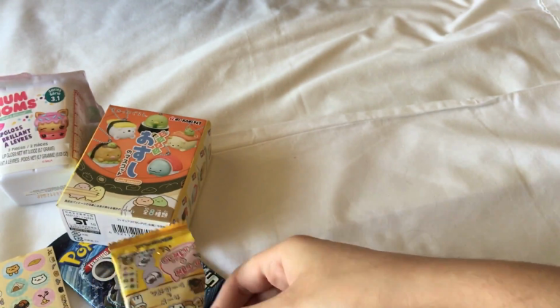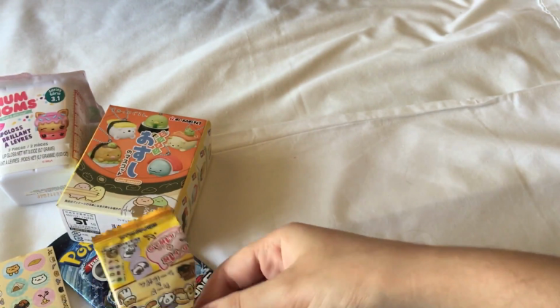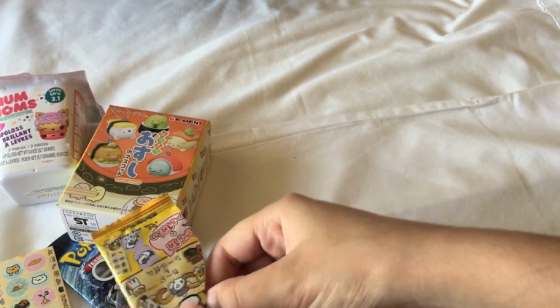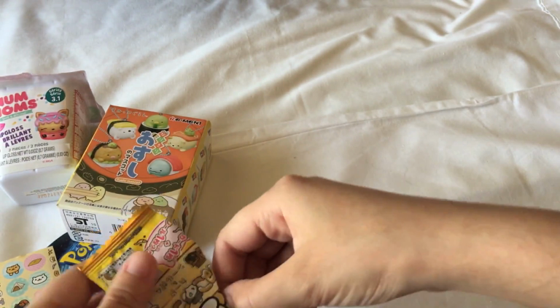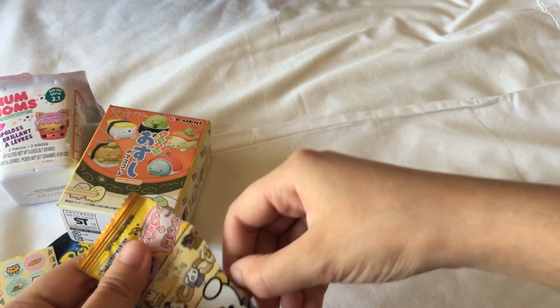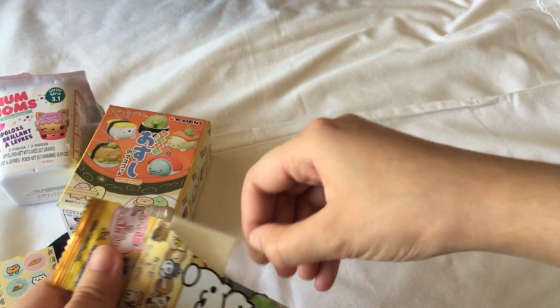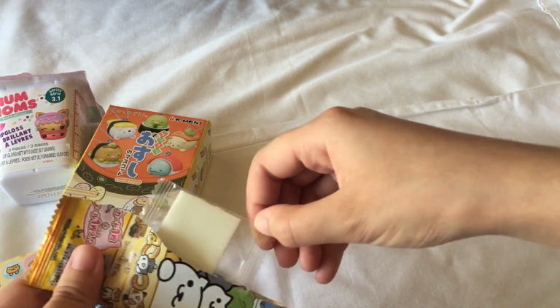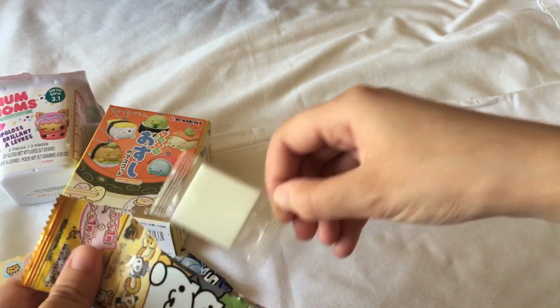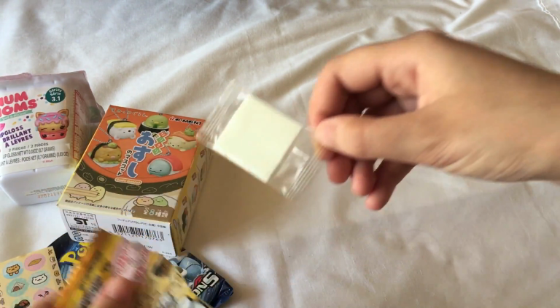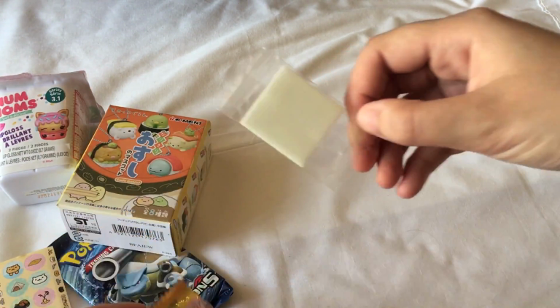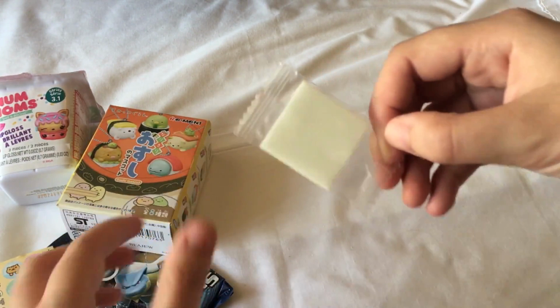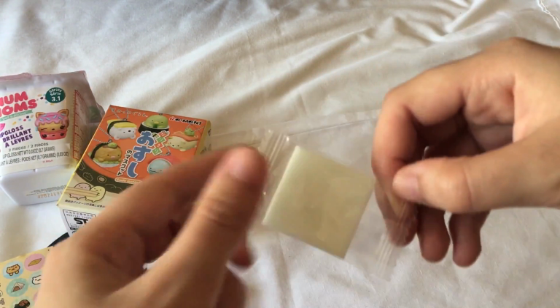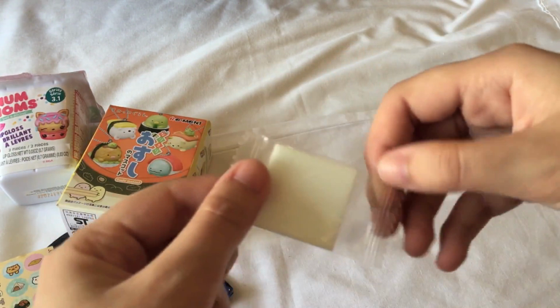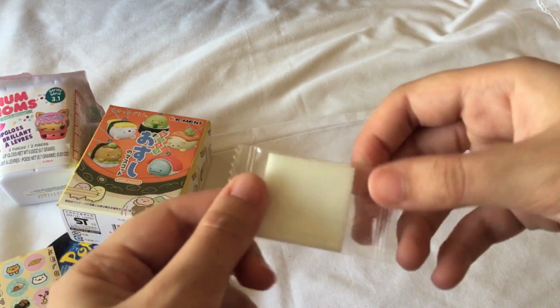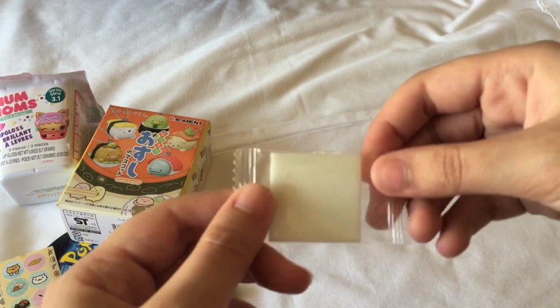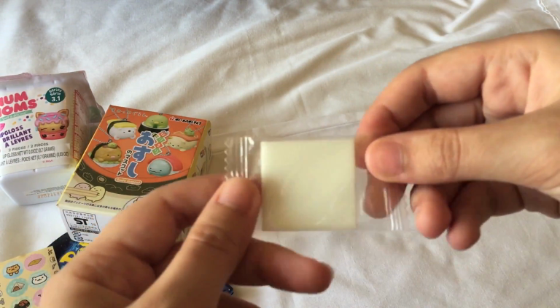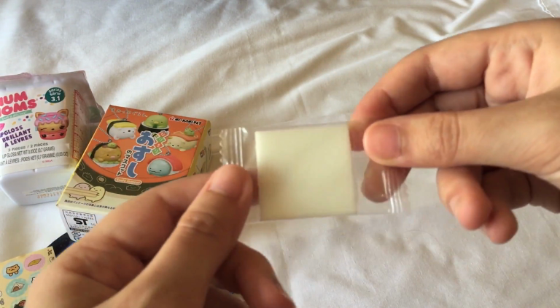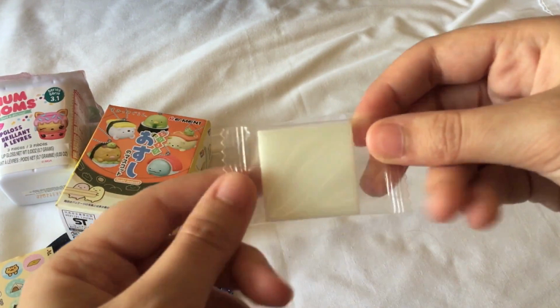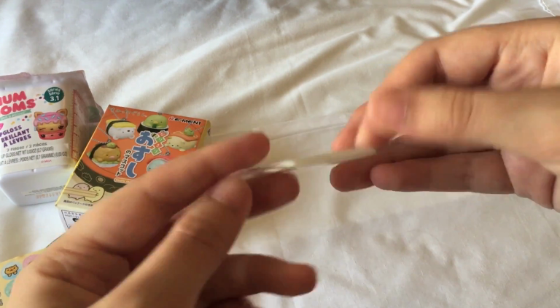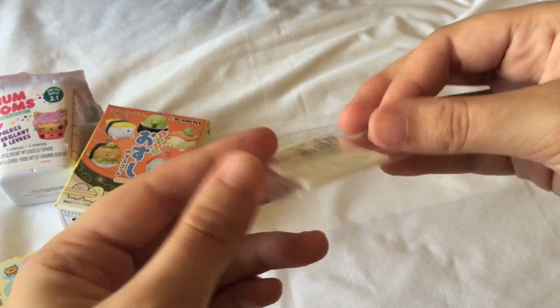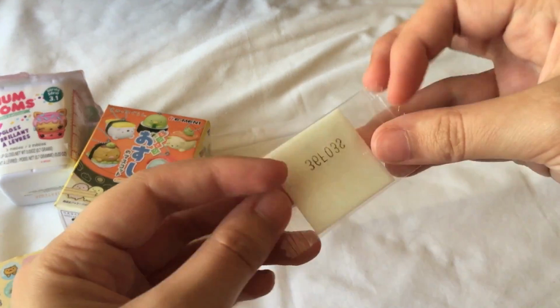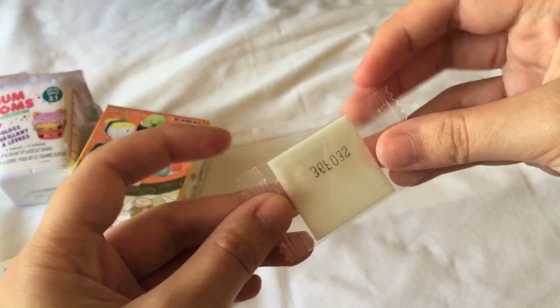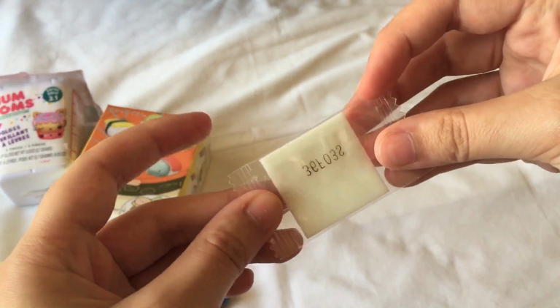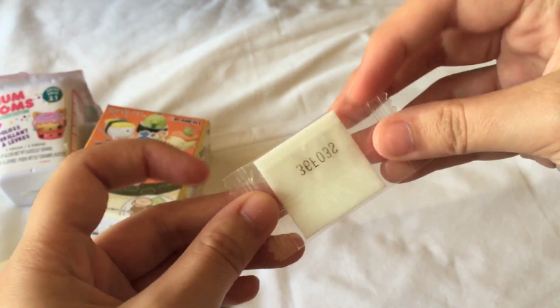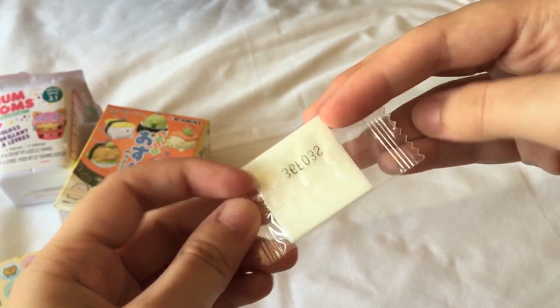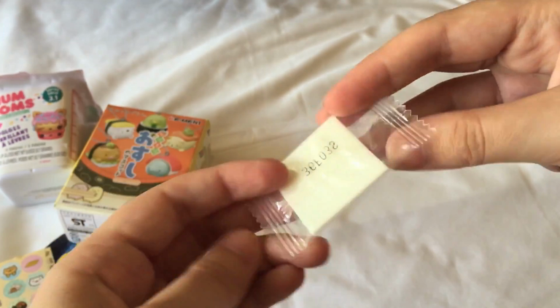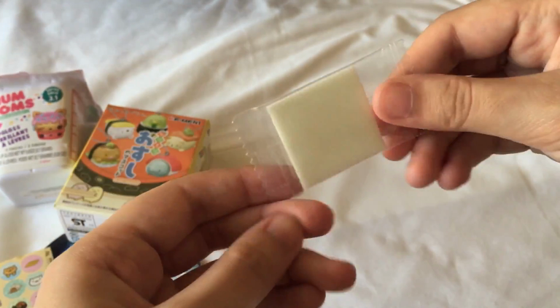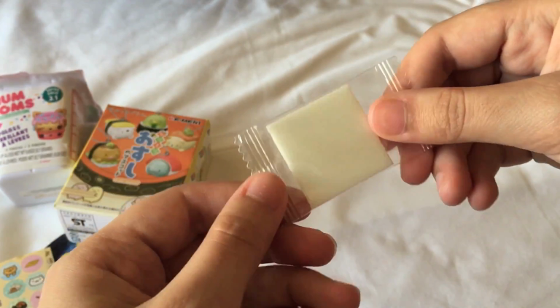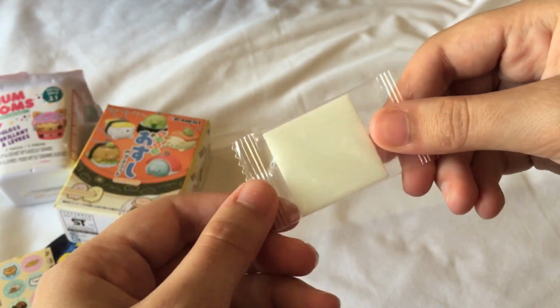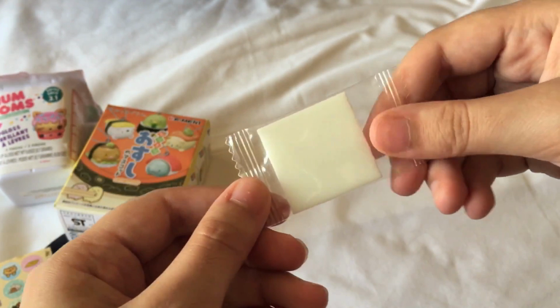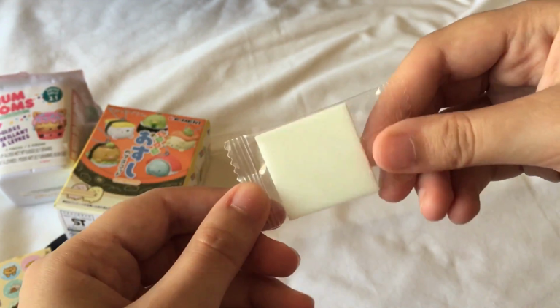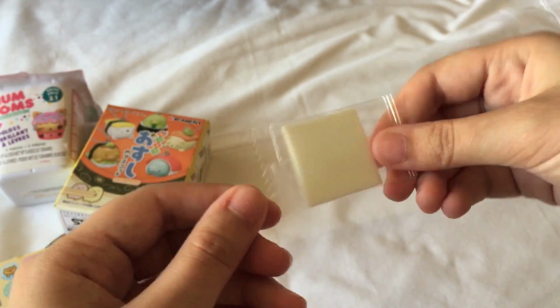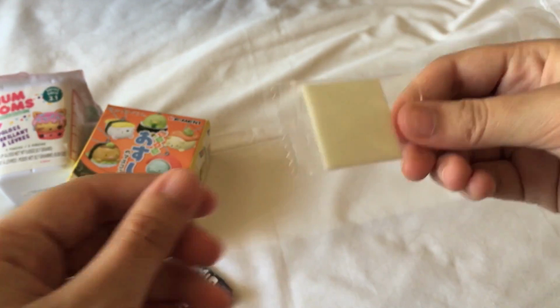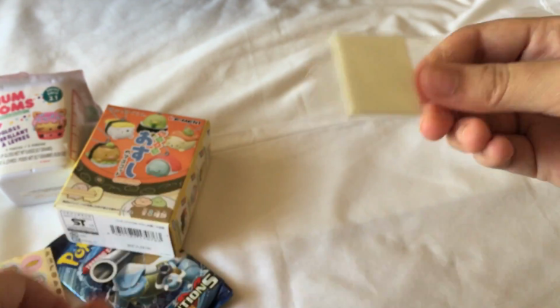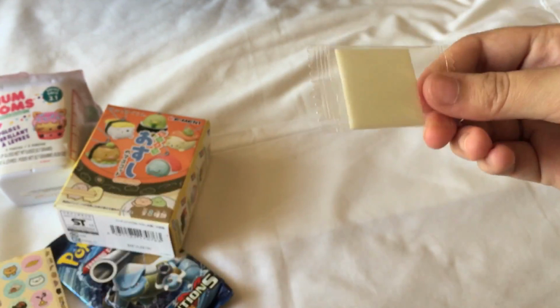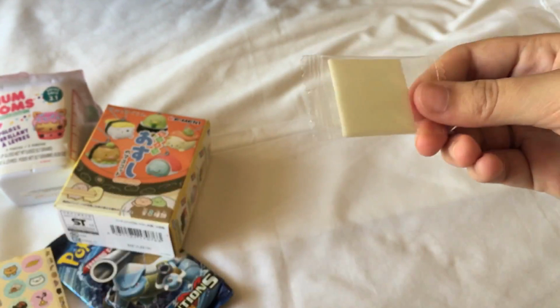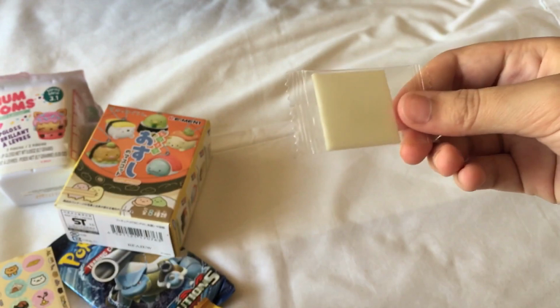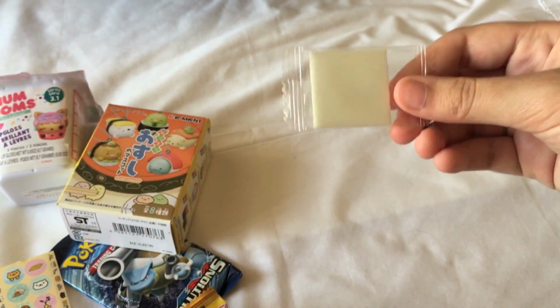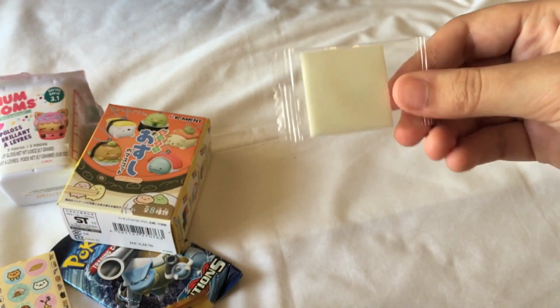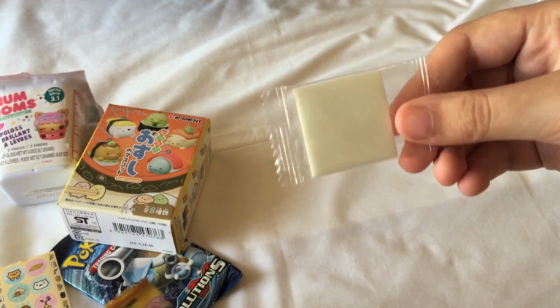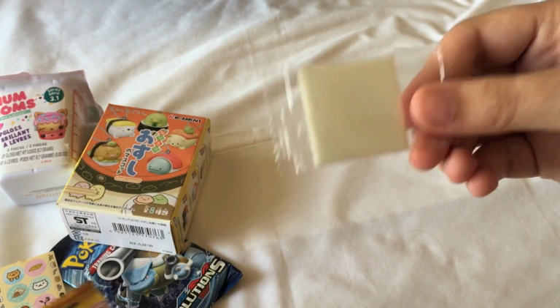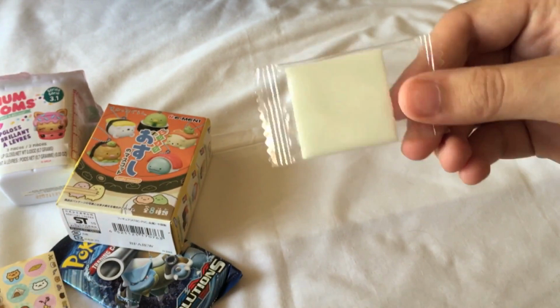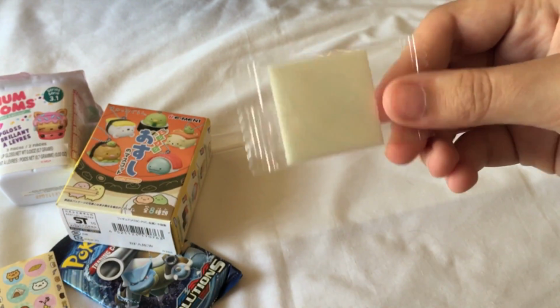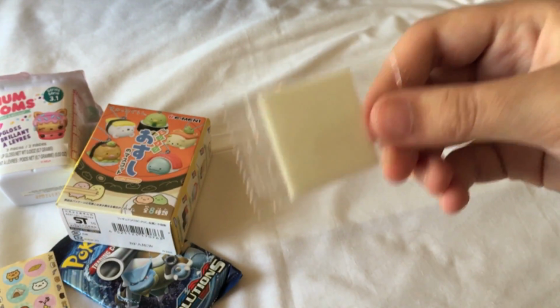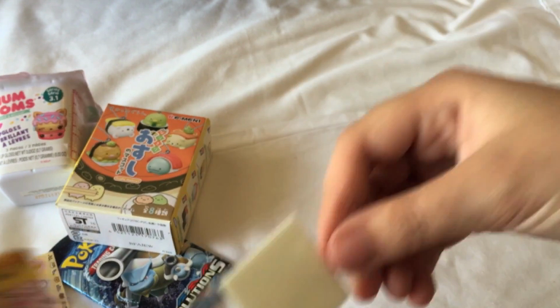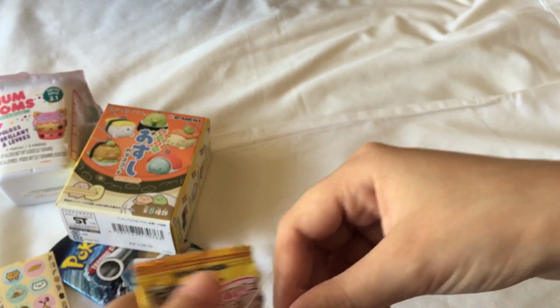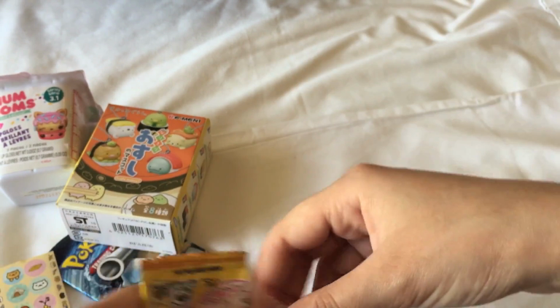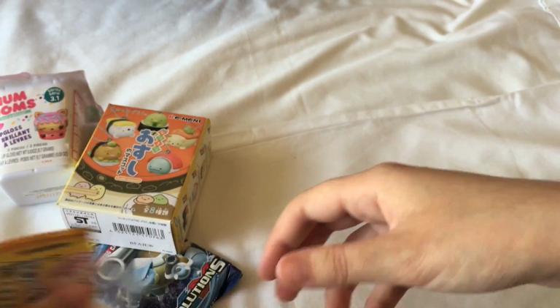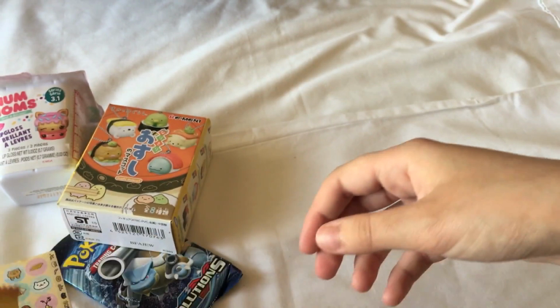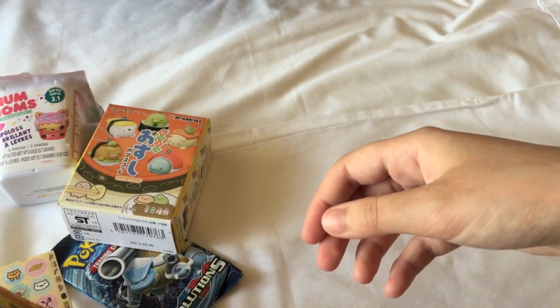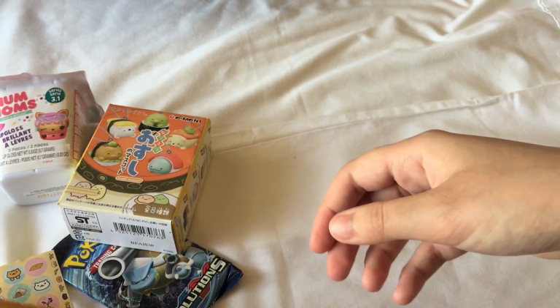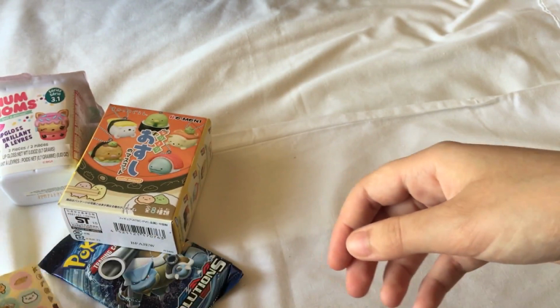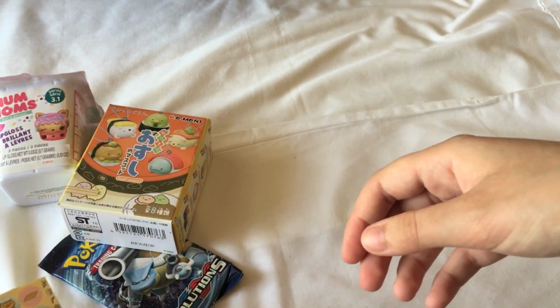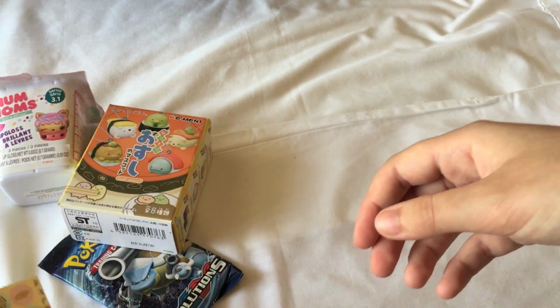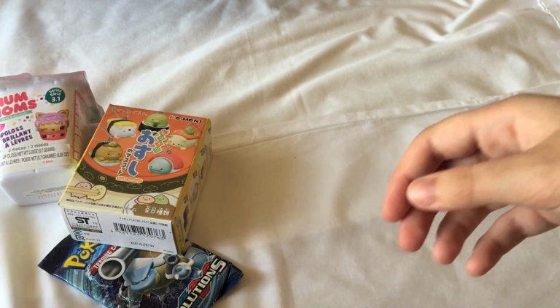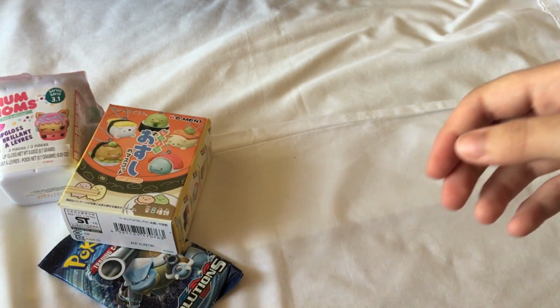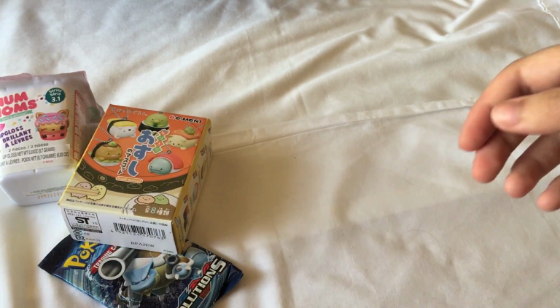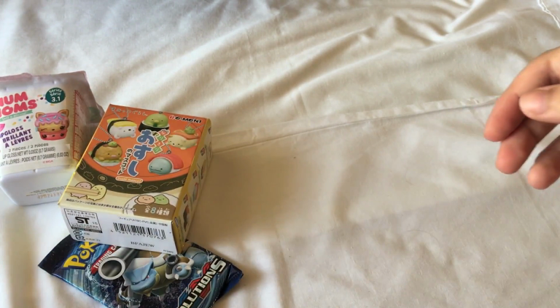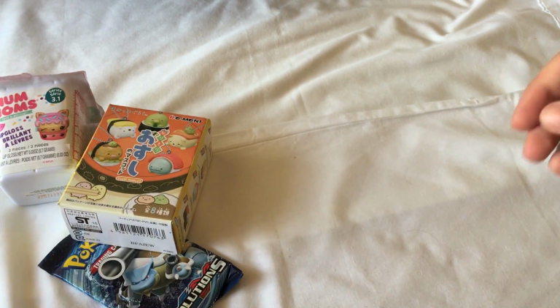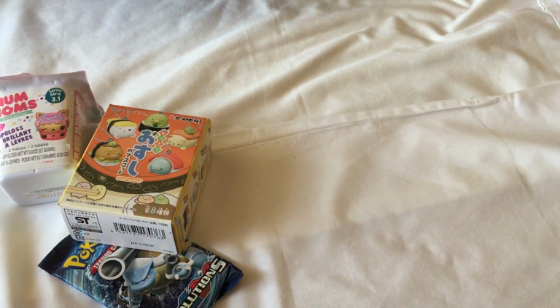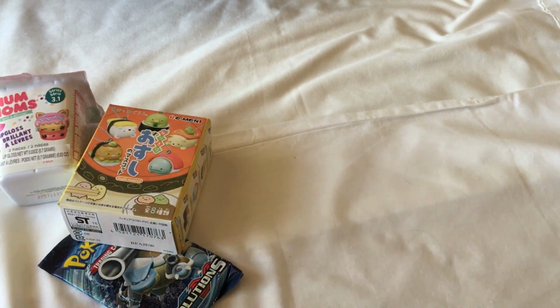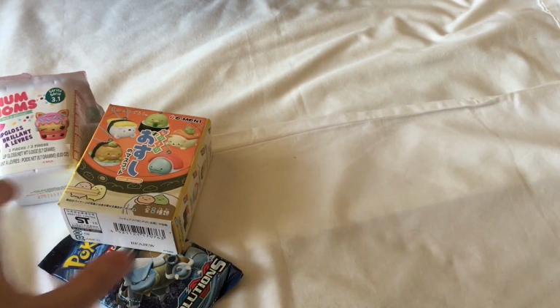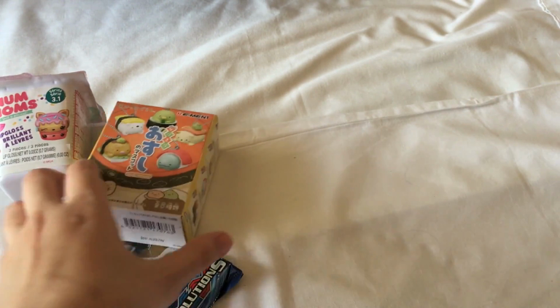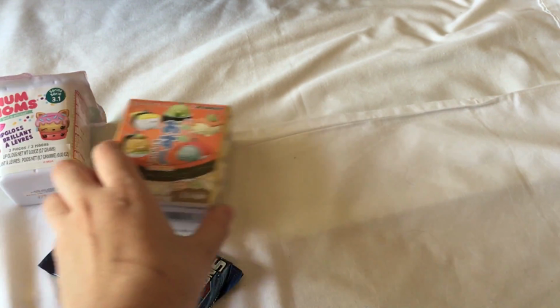These are the little stickers, which are really cute. And then the piece of gum is this big square shape. So let's open the next thing.